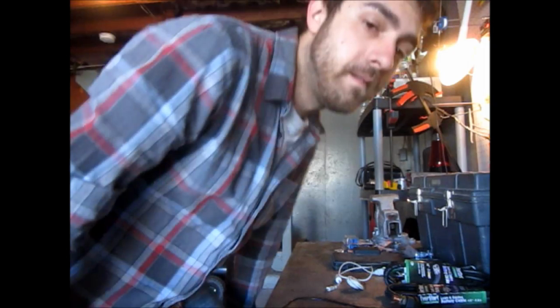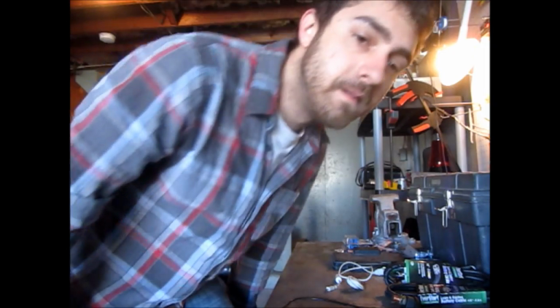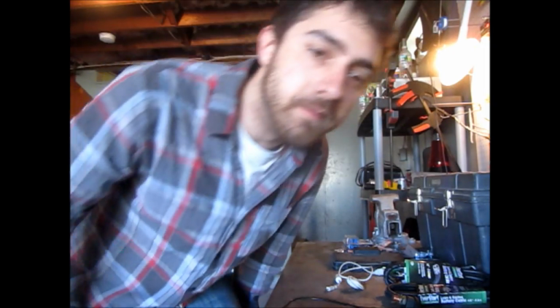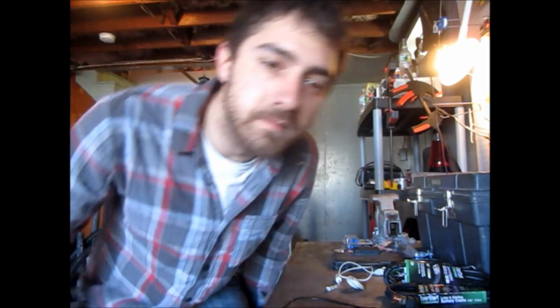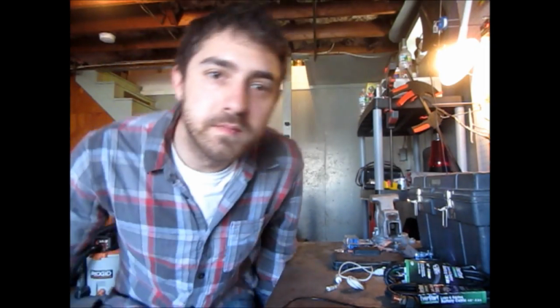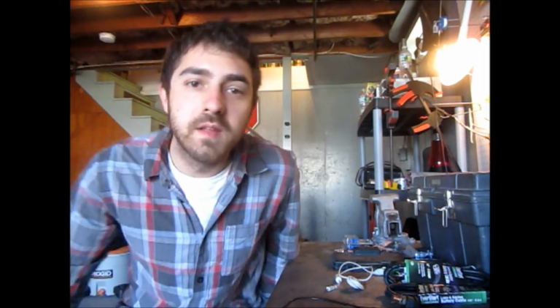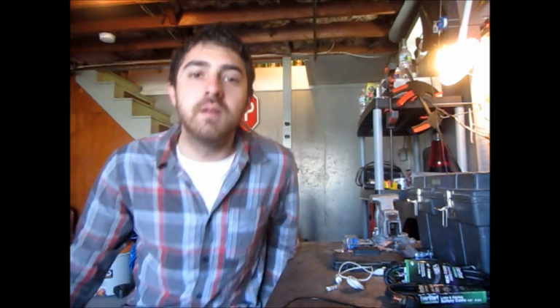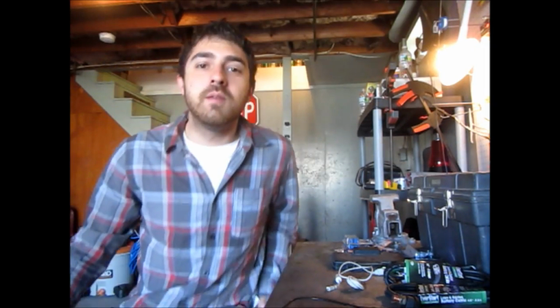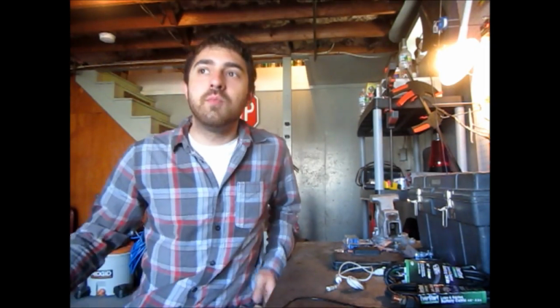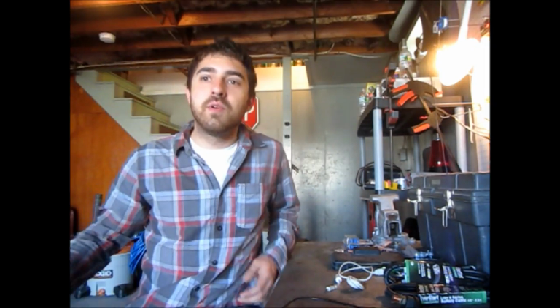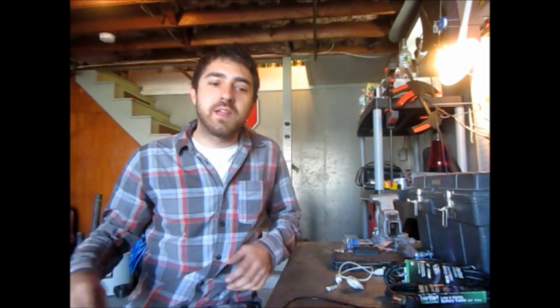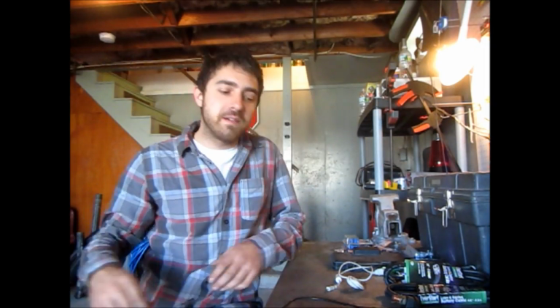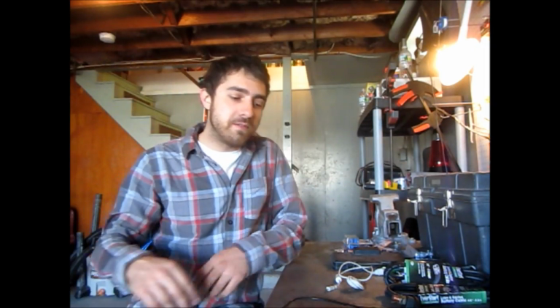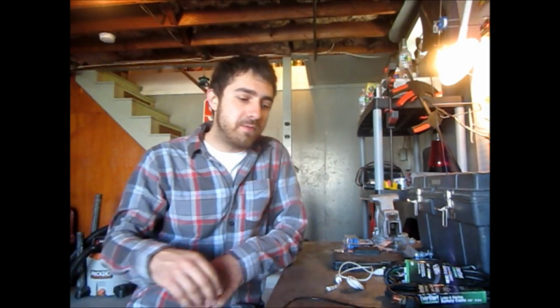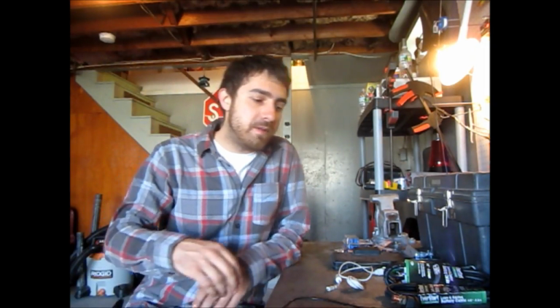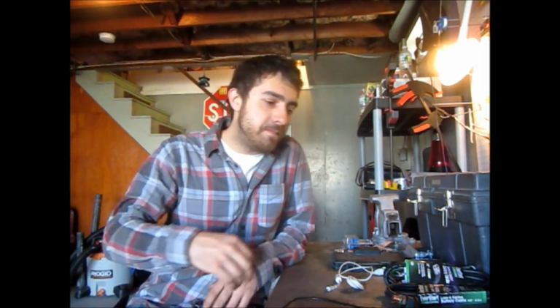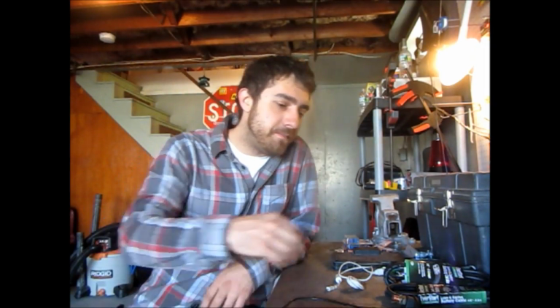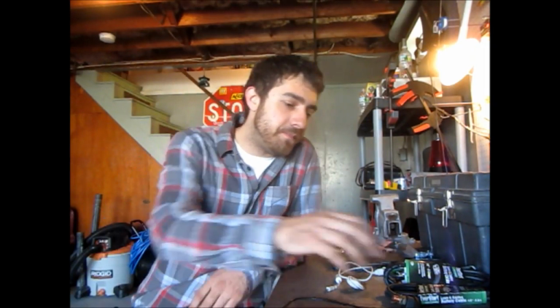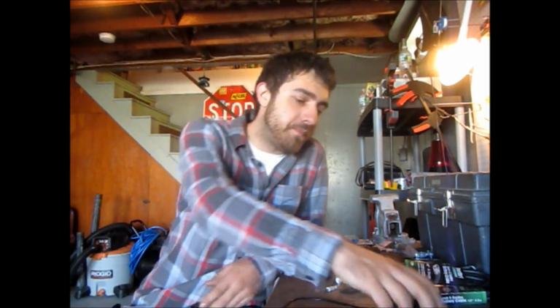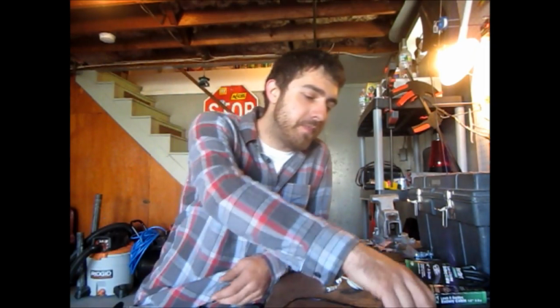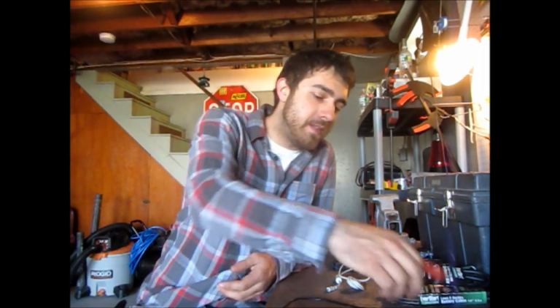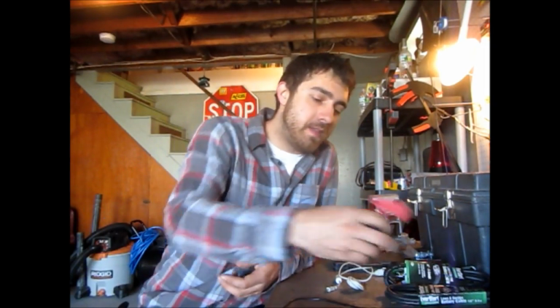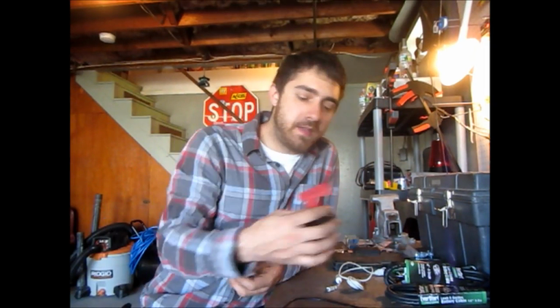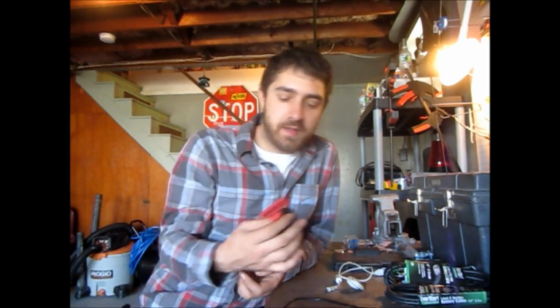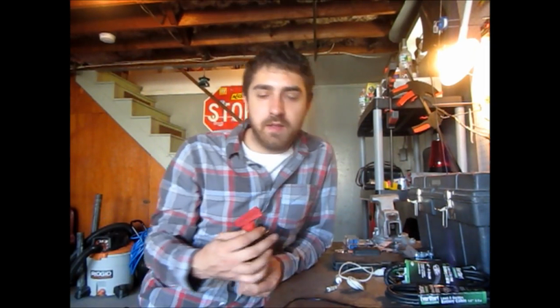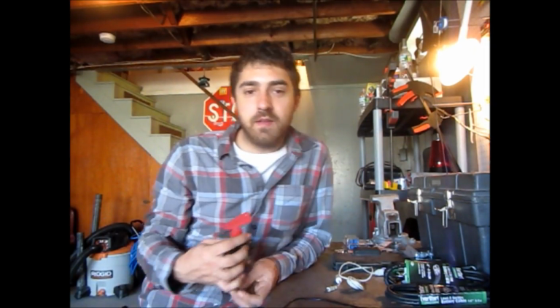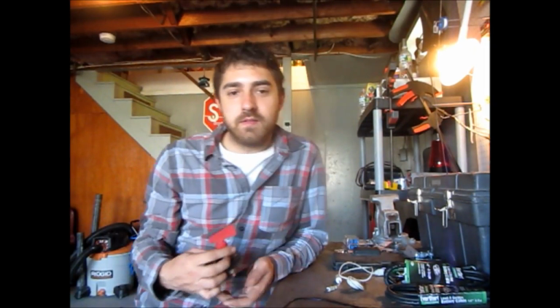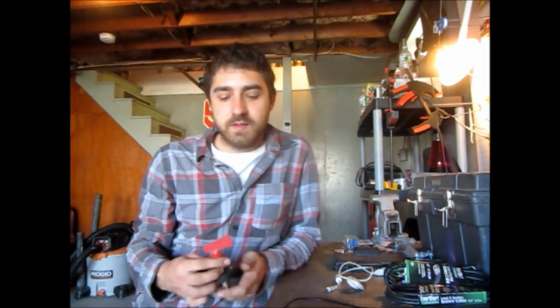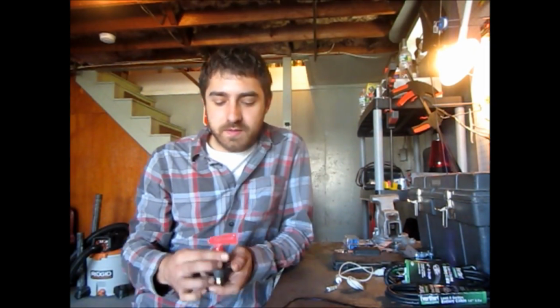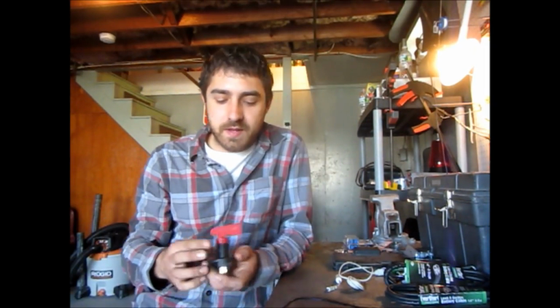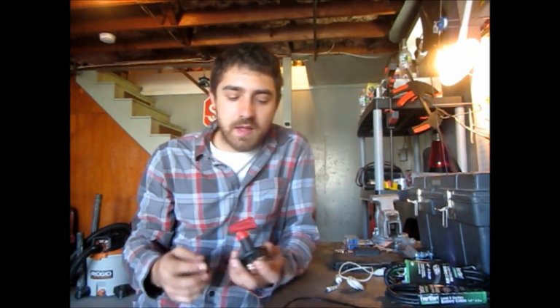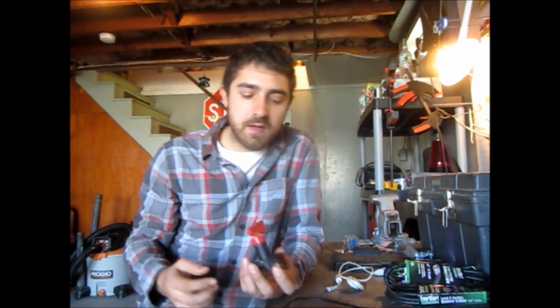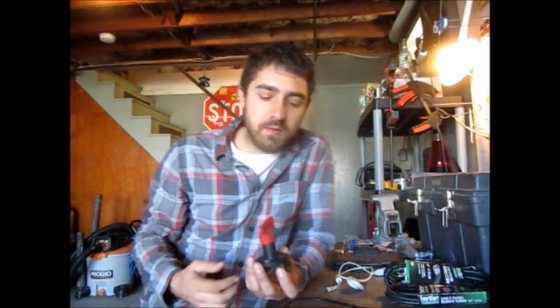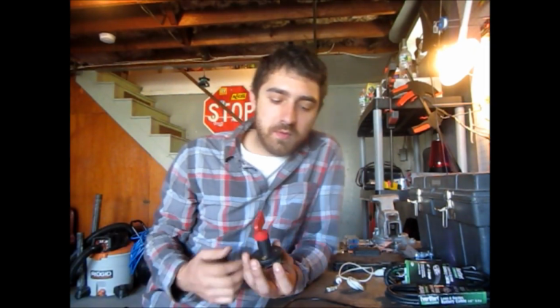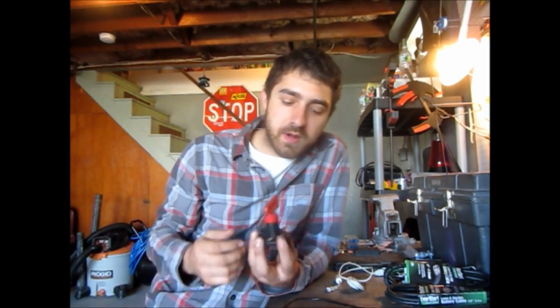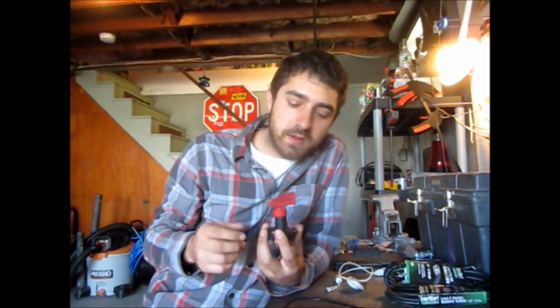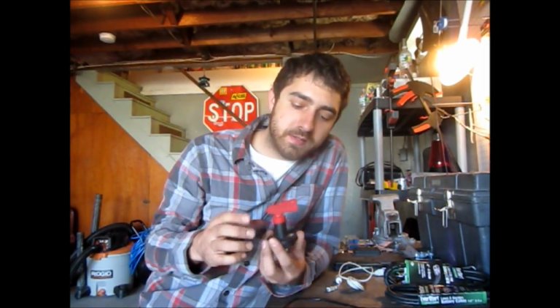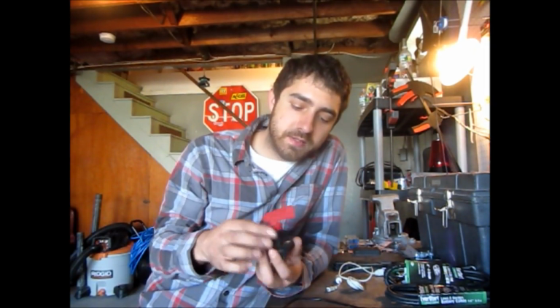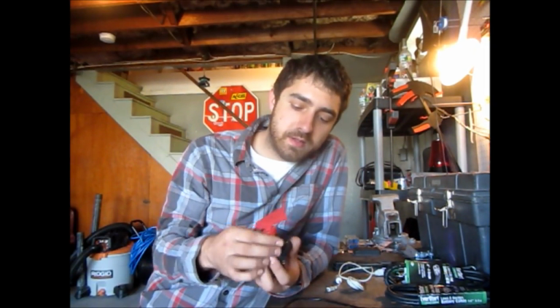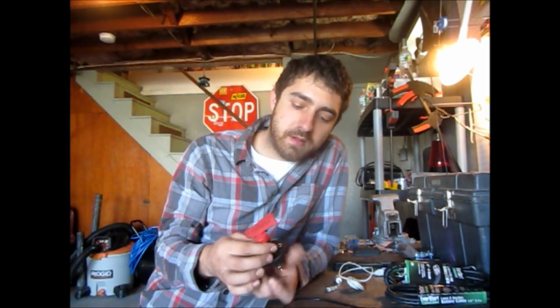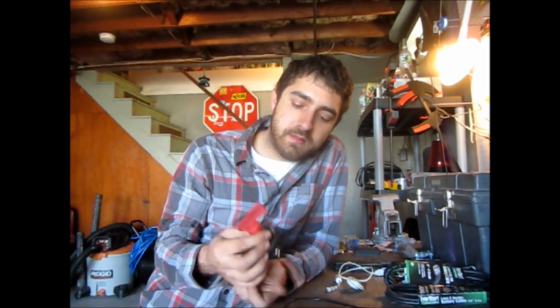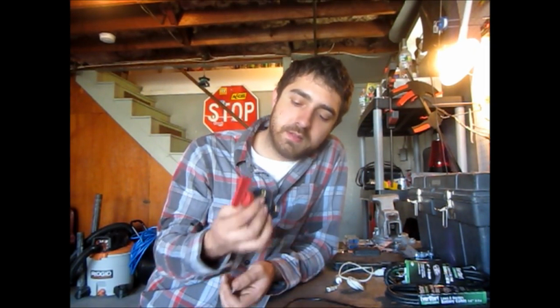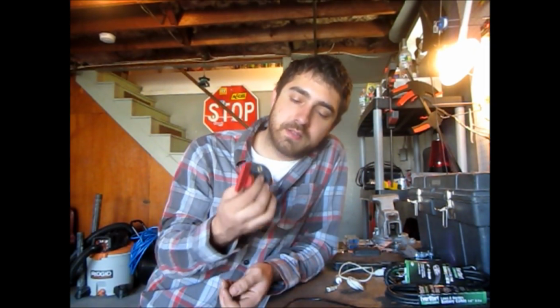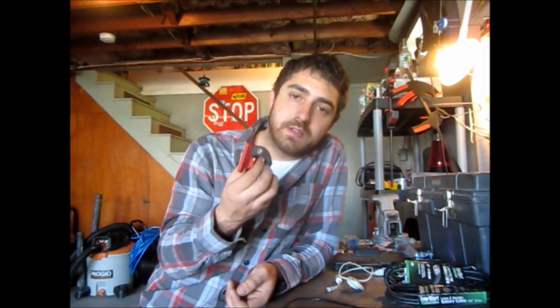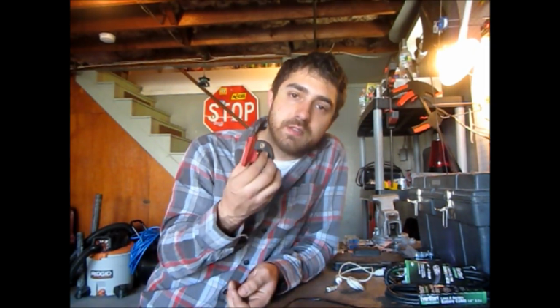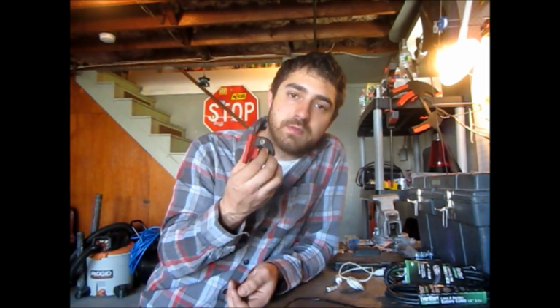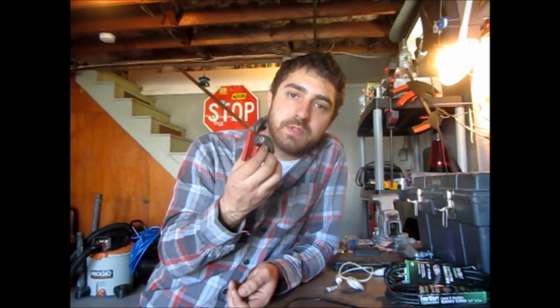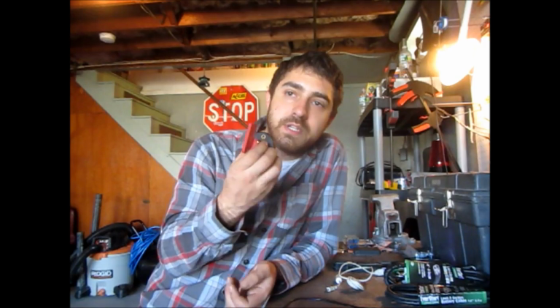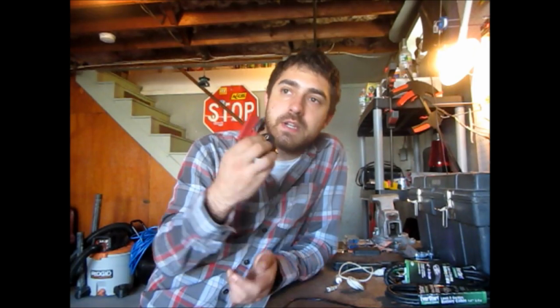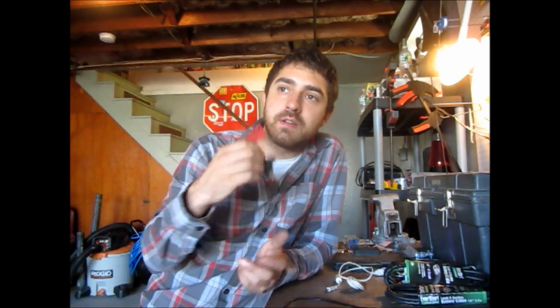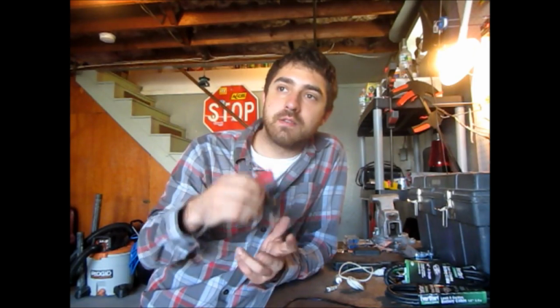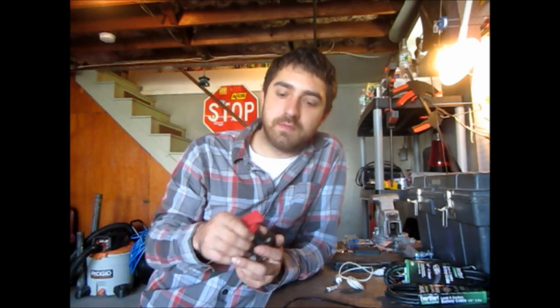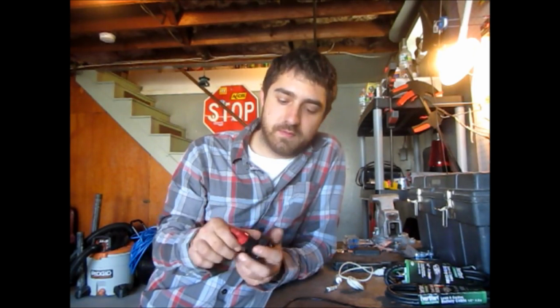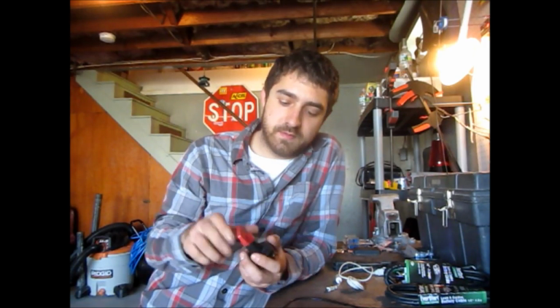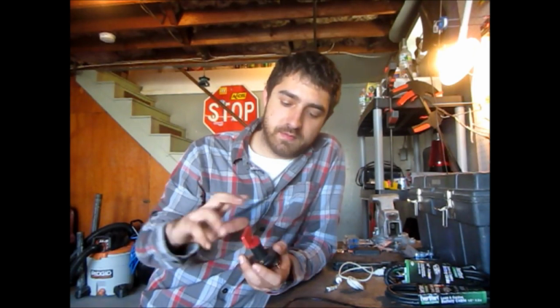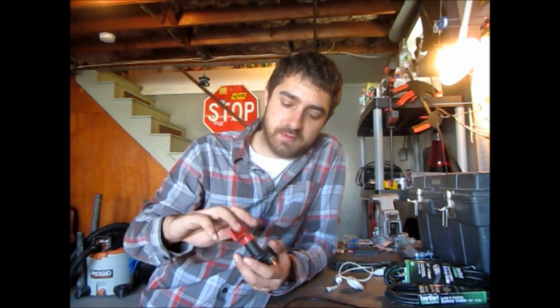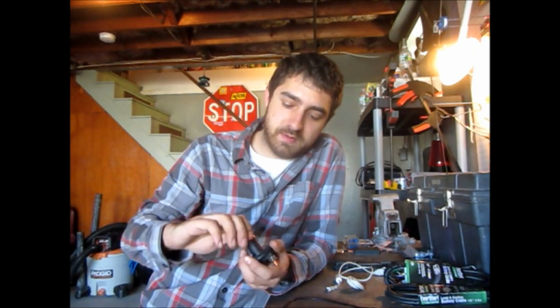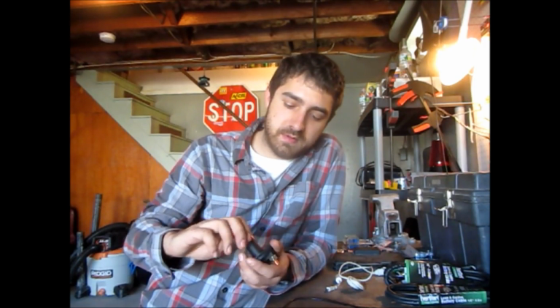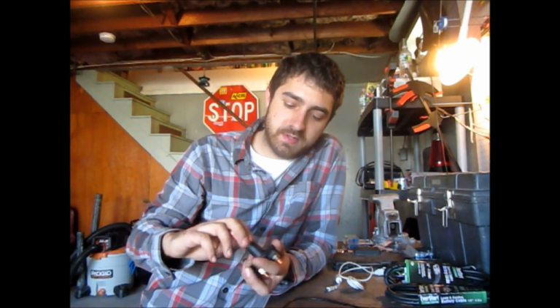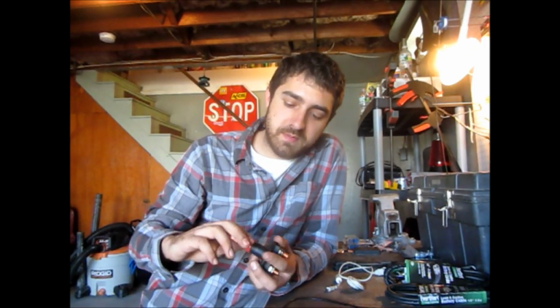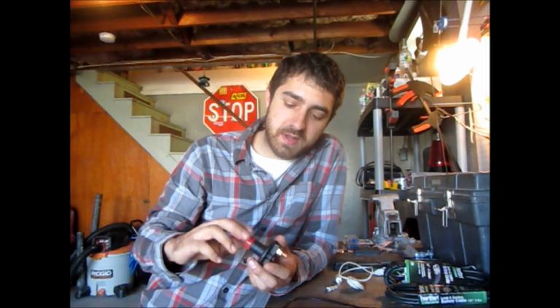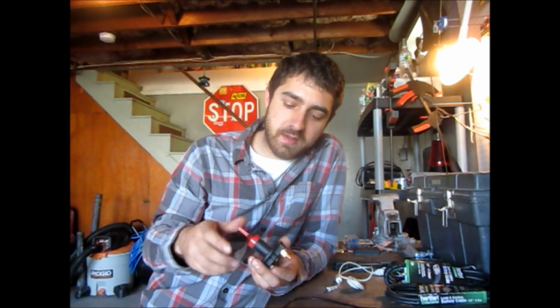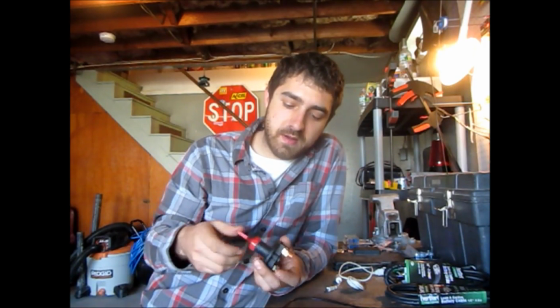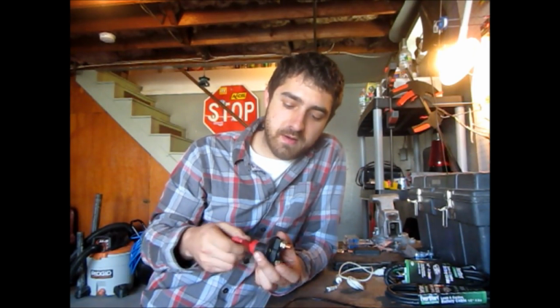Morning everyone. Today we're going to install this kill switch onto my car.